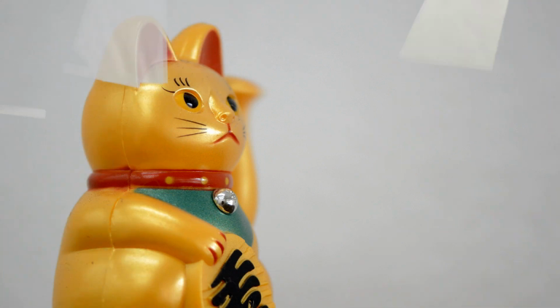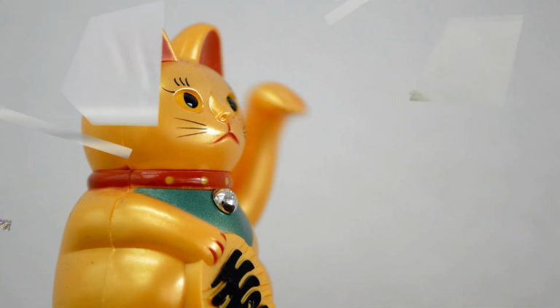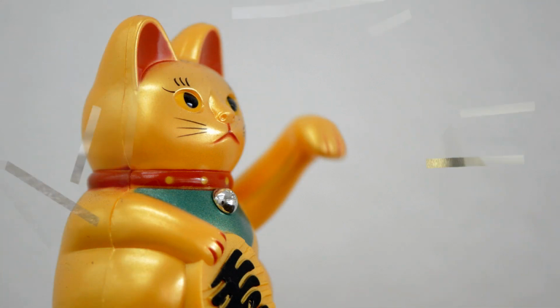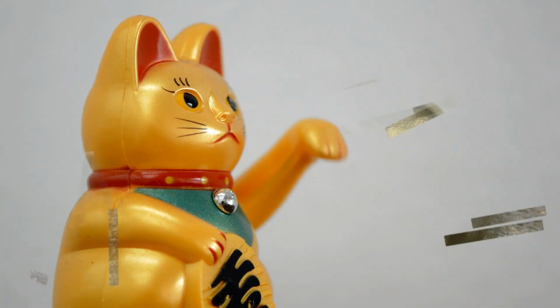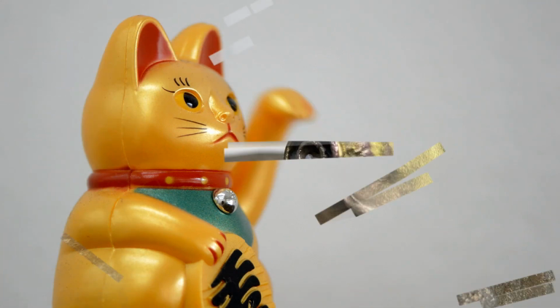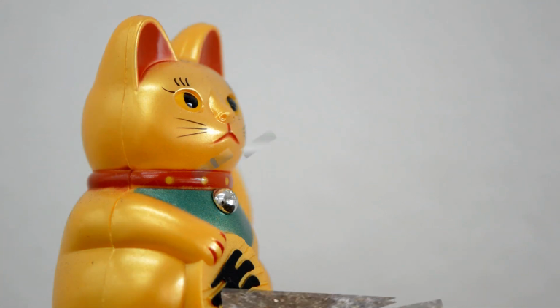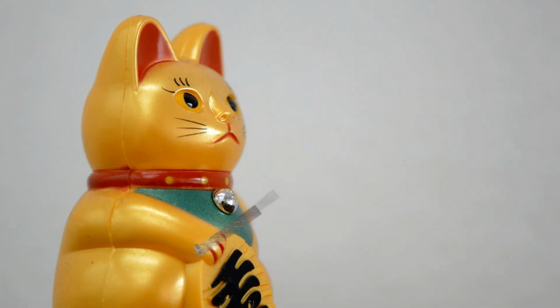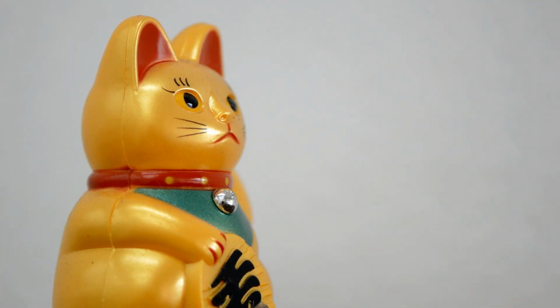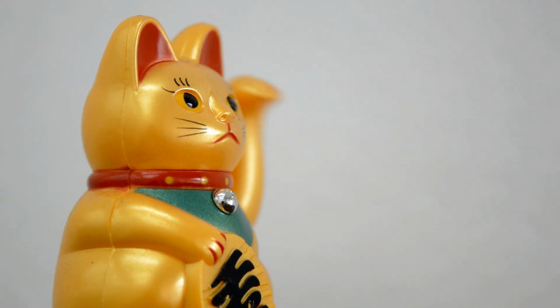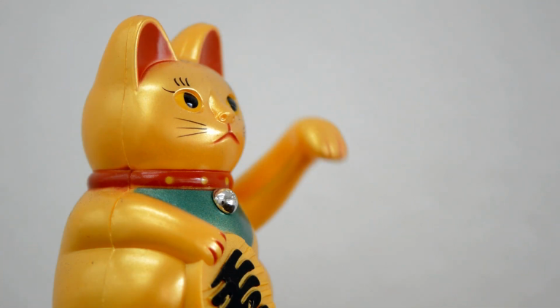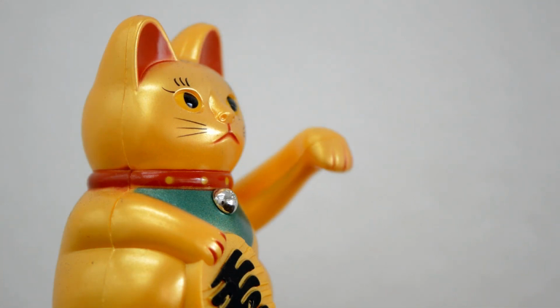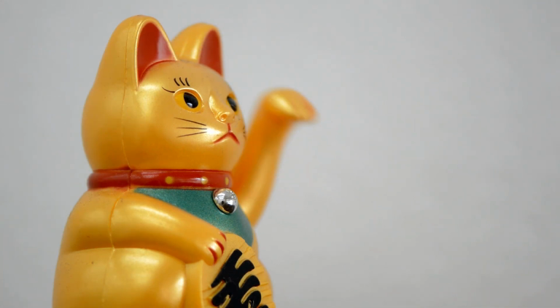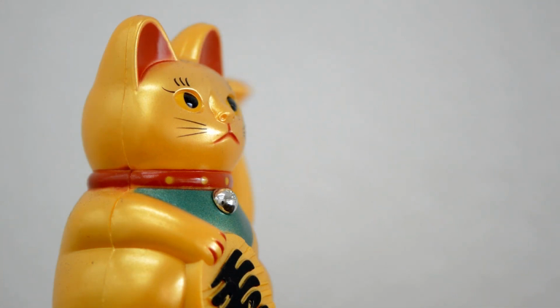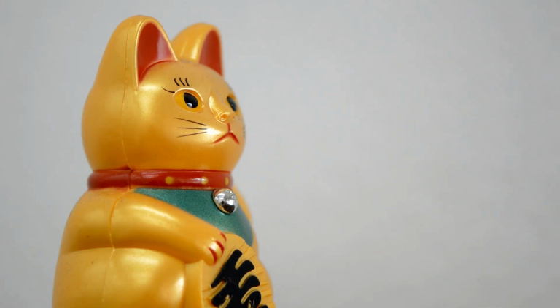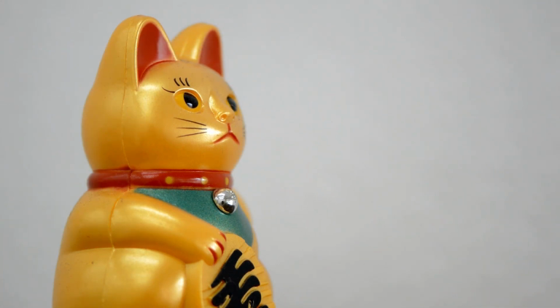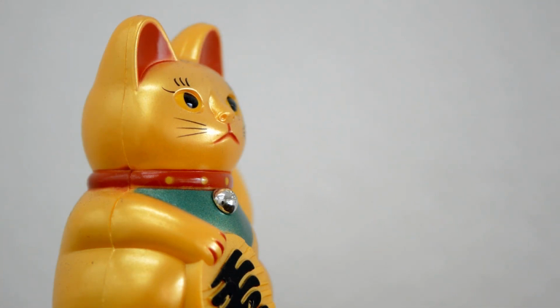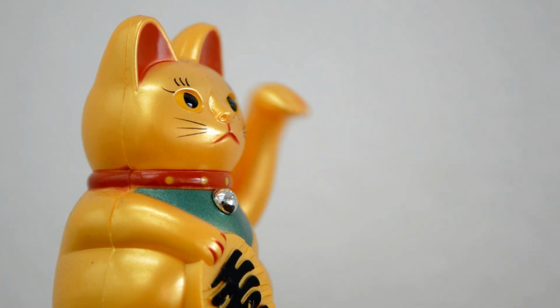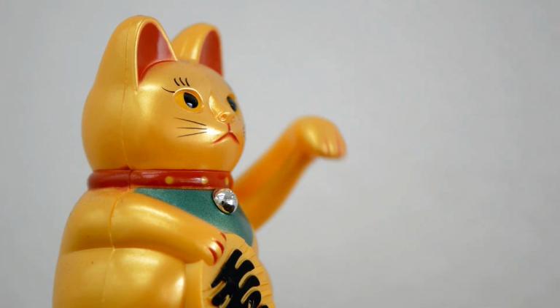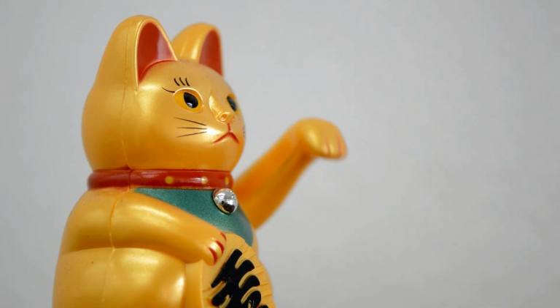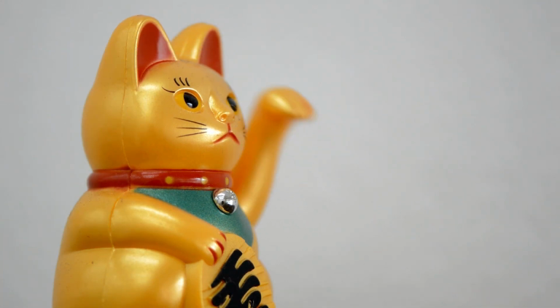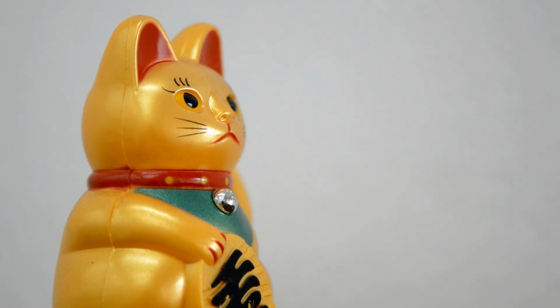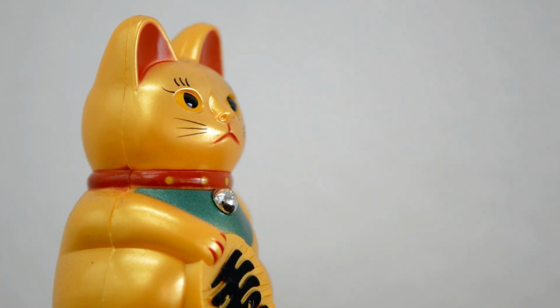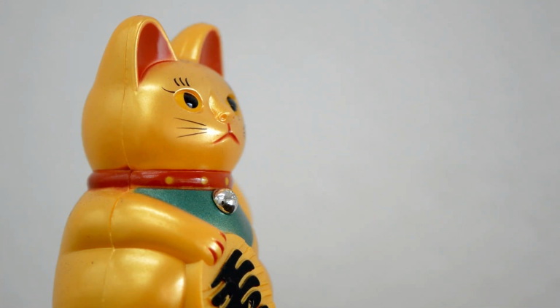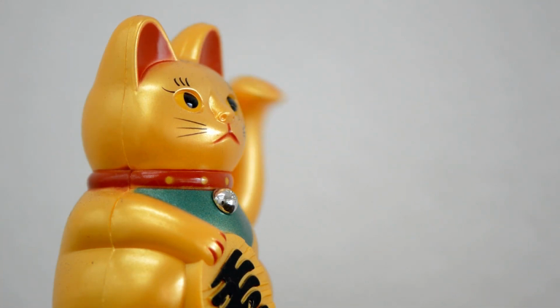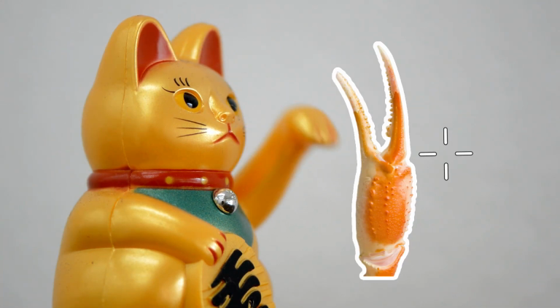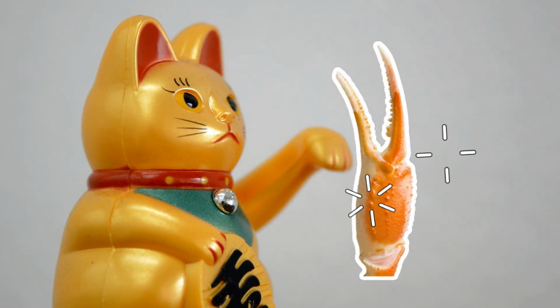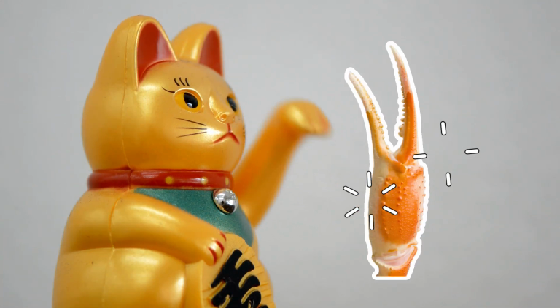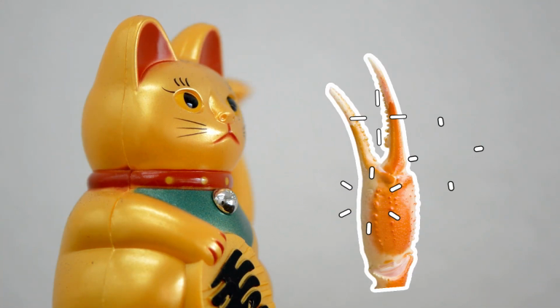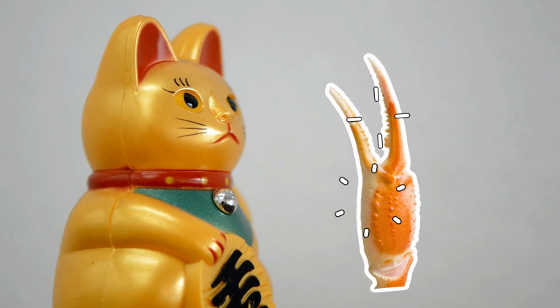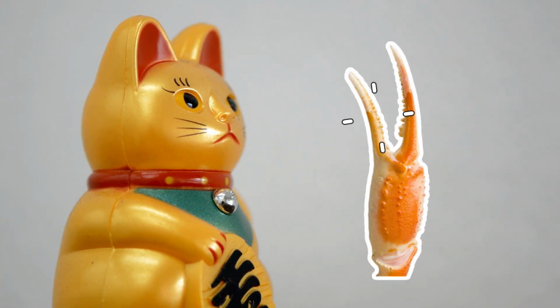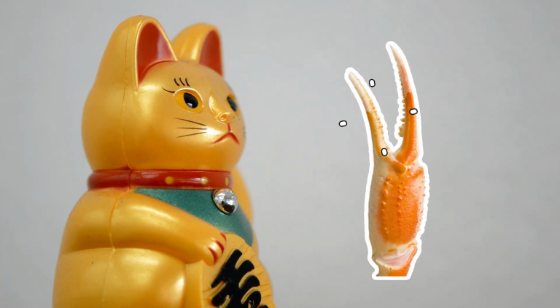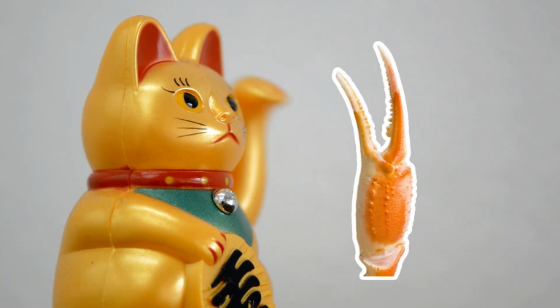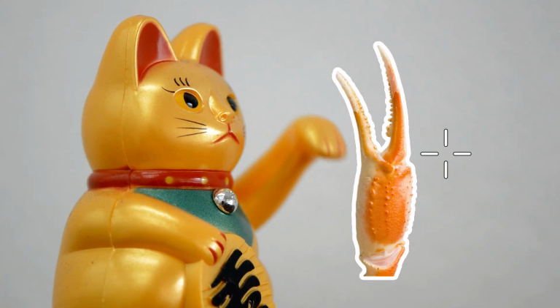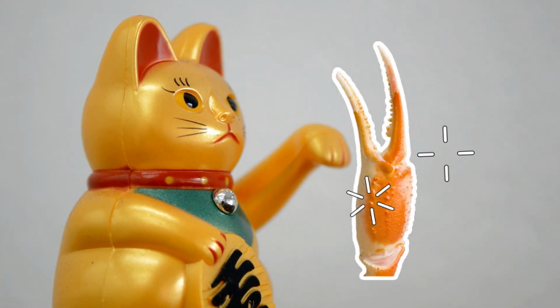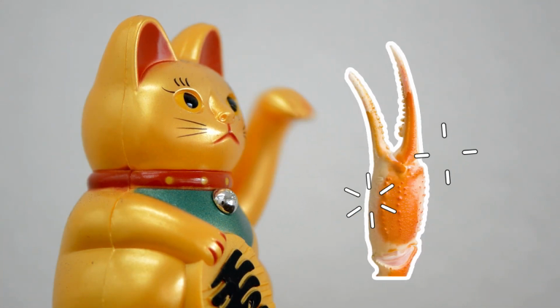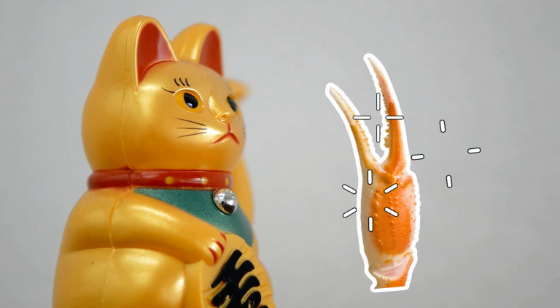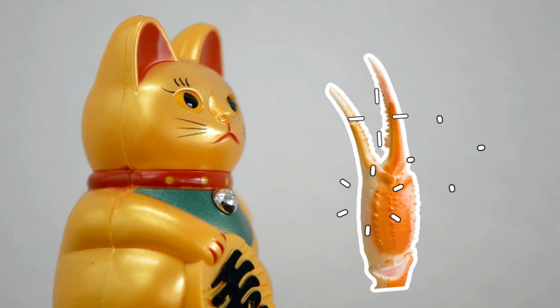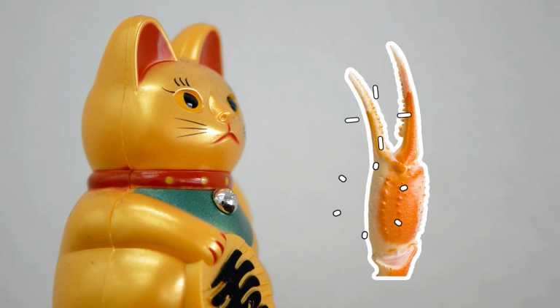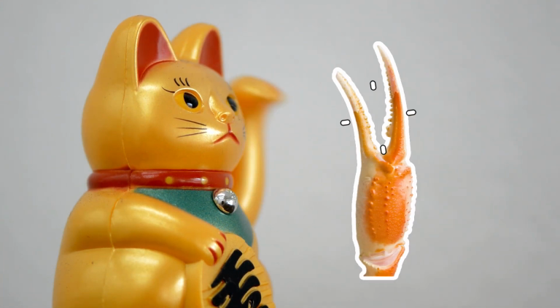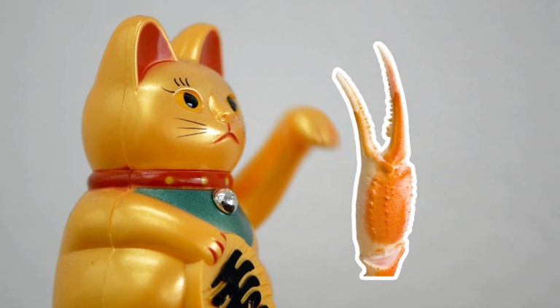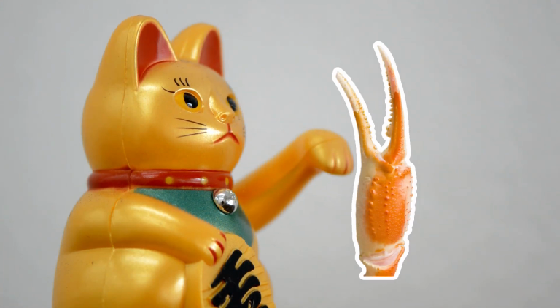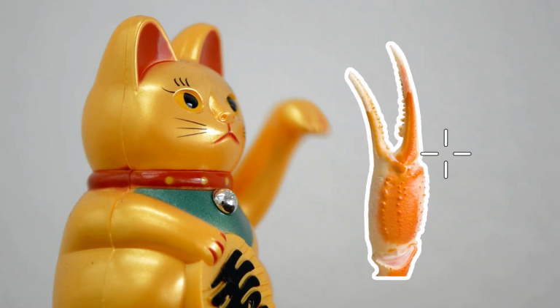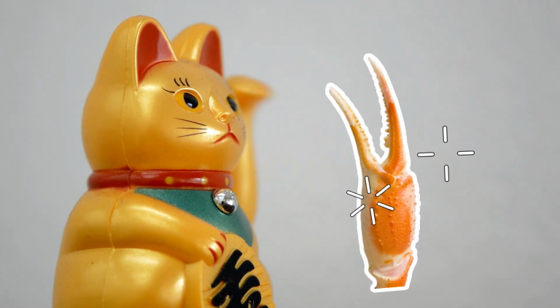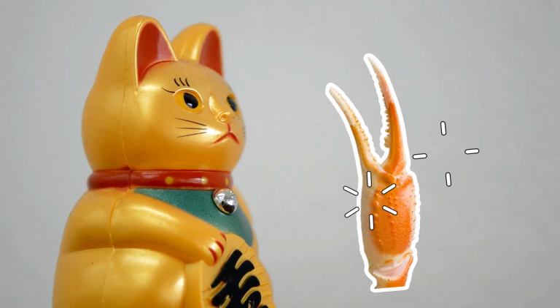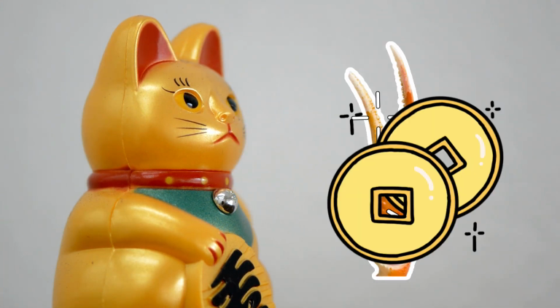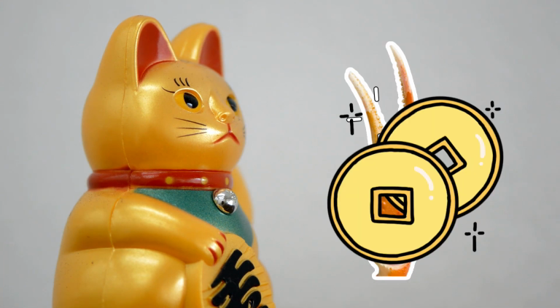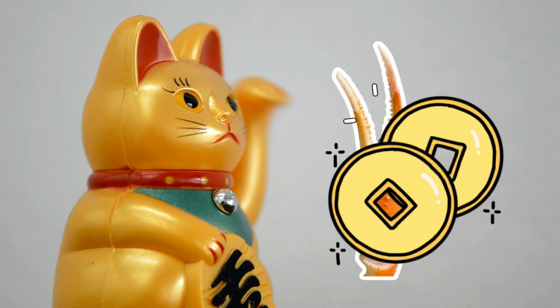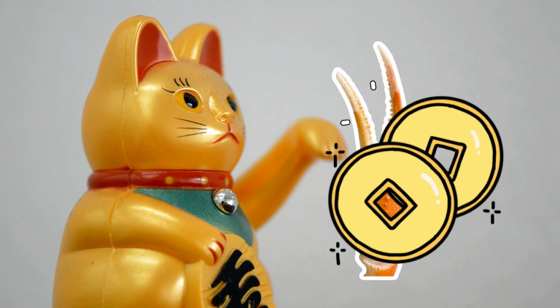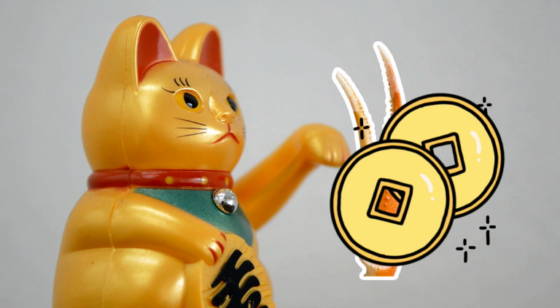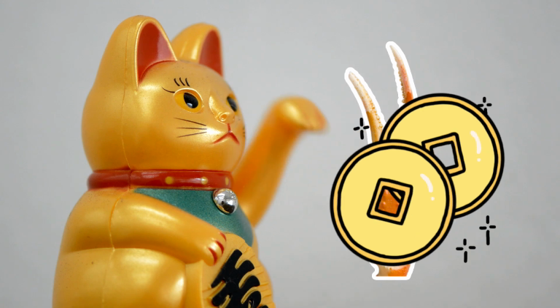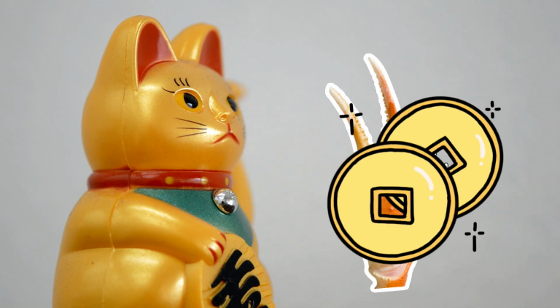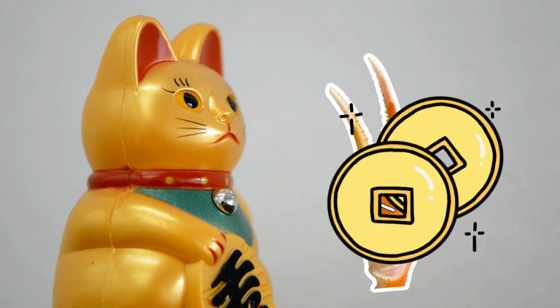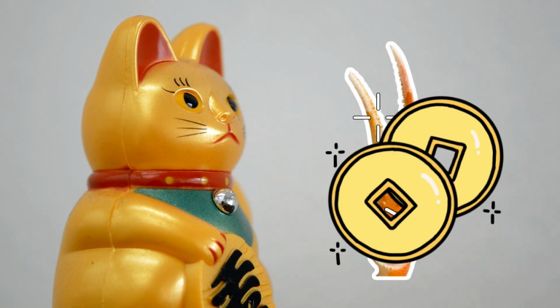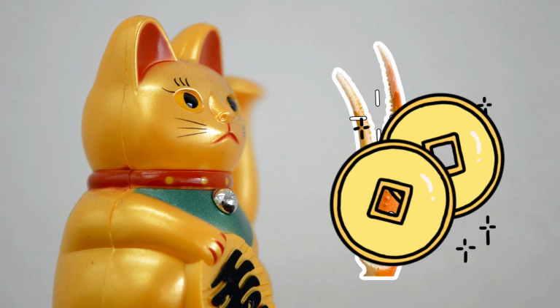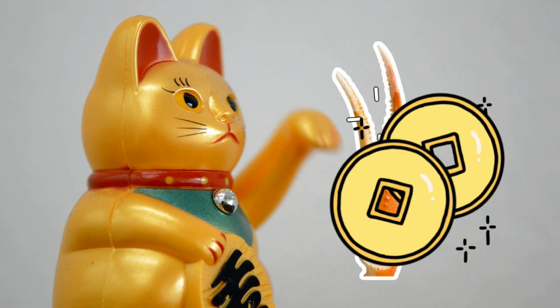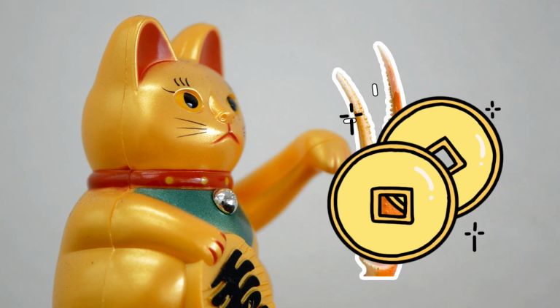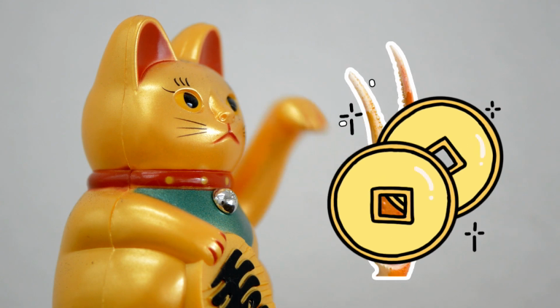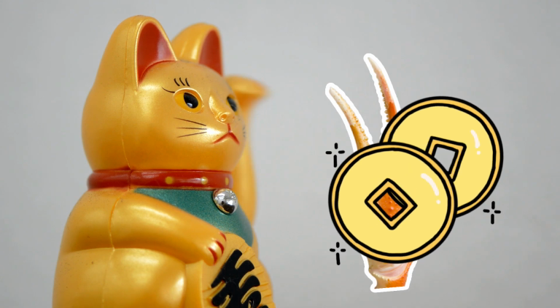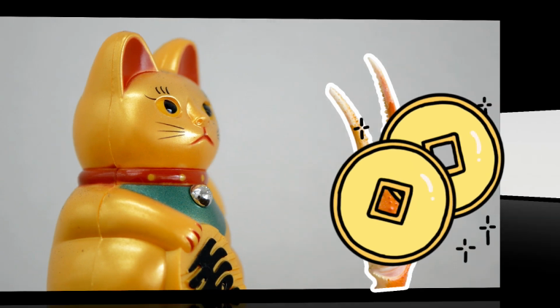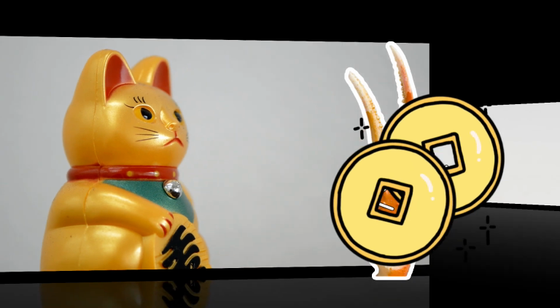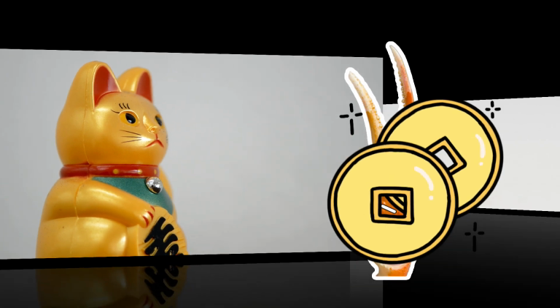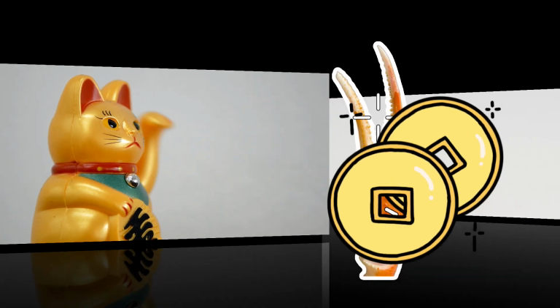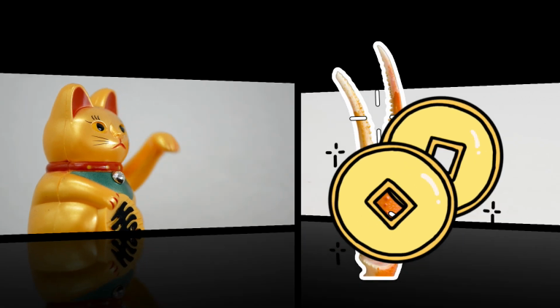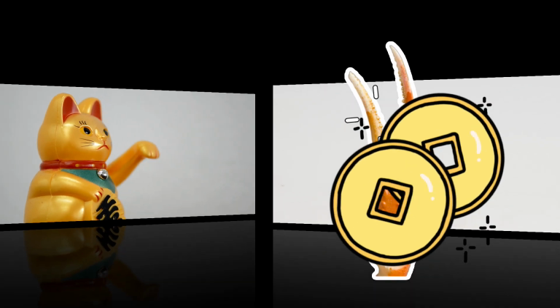In old tradition, Japanese believe that claws can bring them luck and more money, especially in their business.